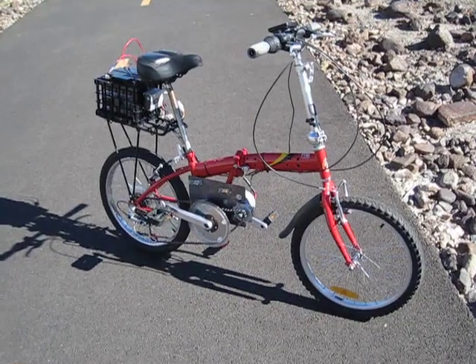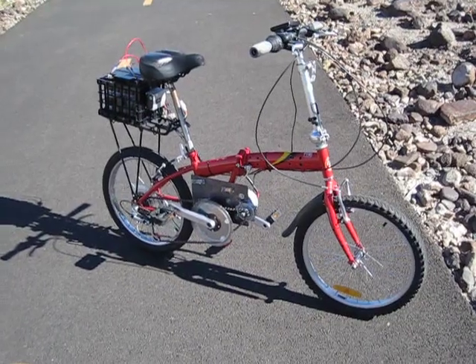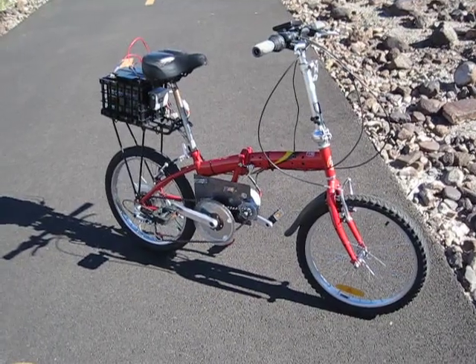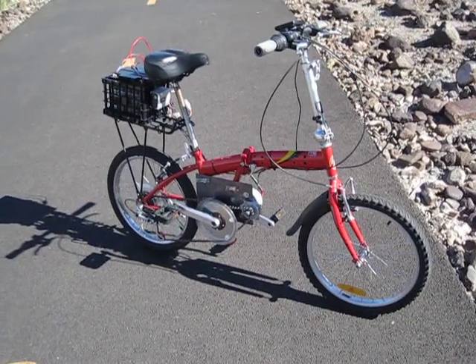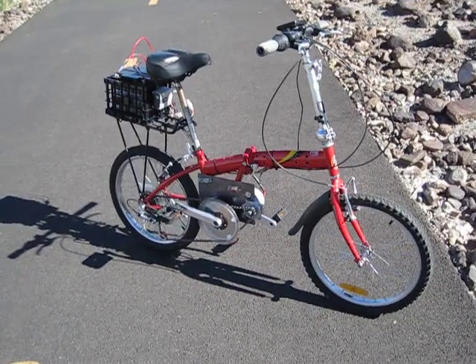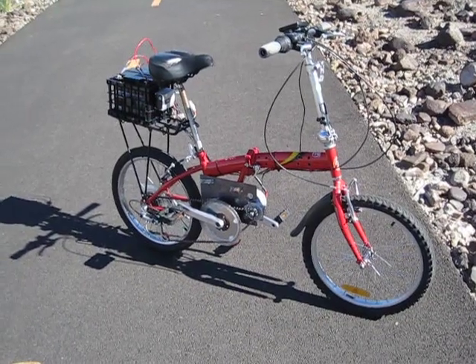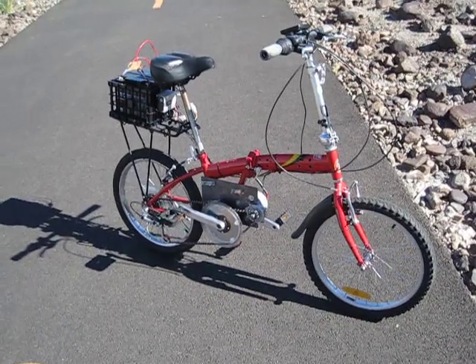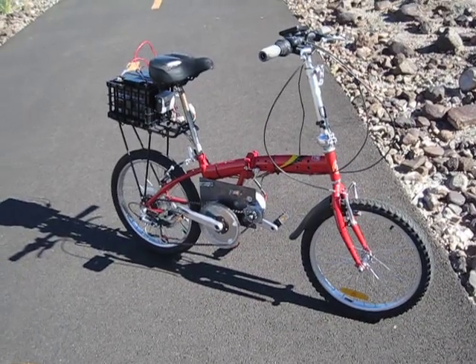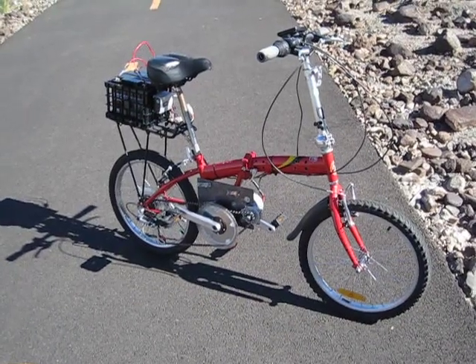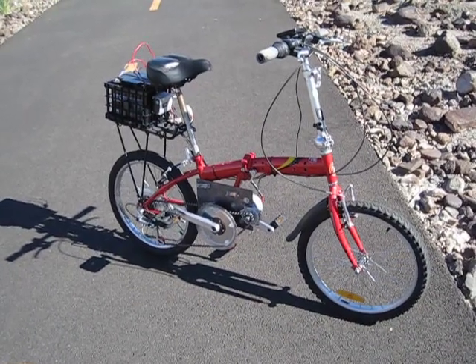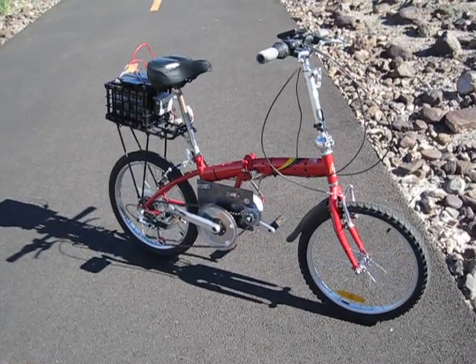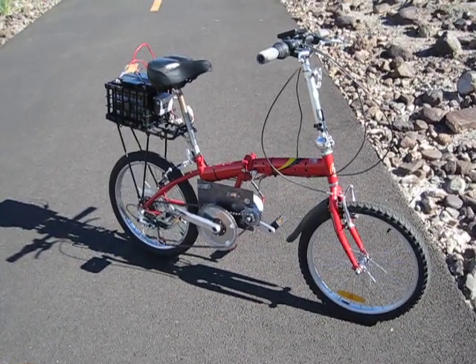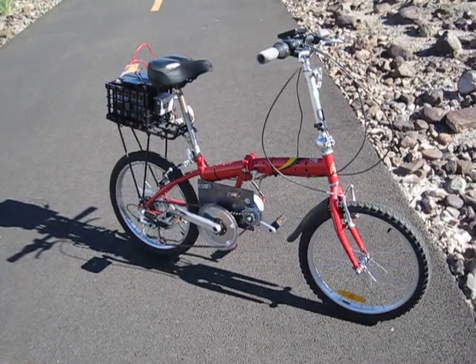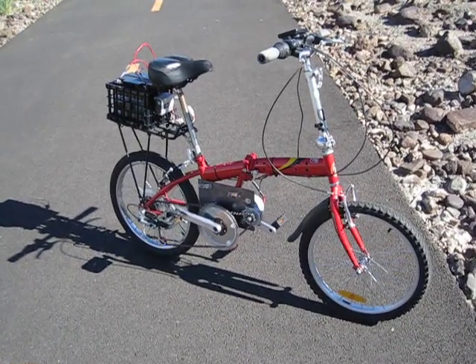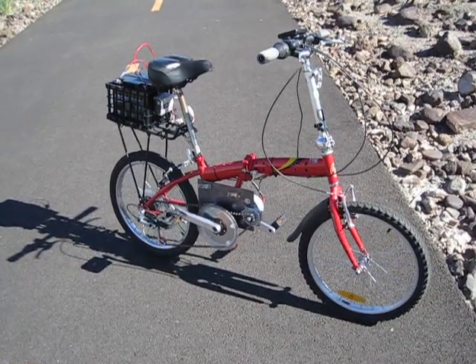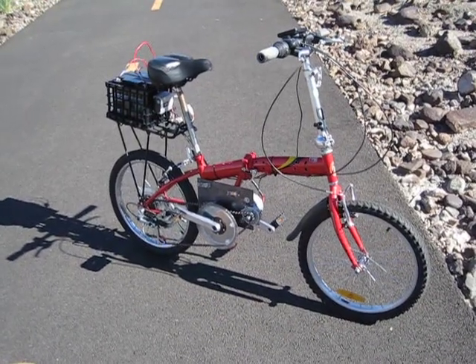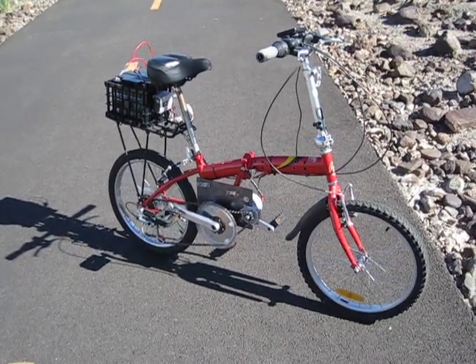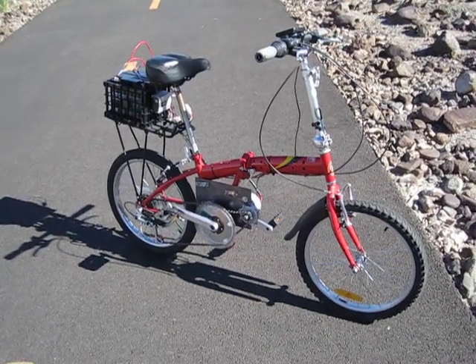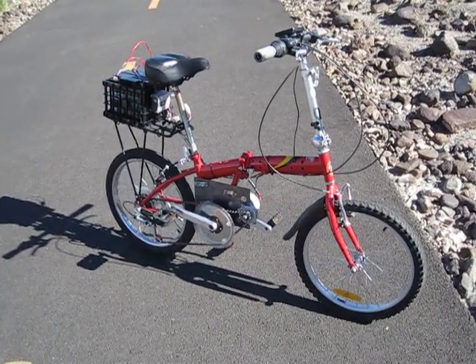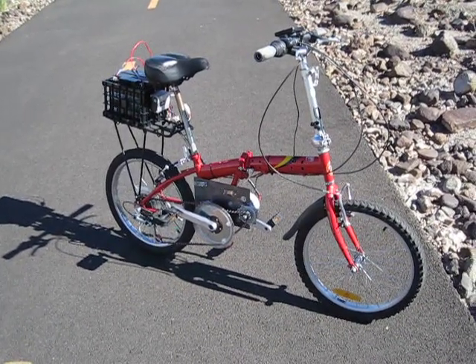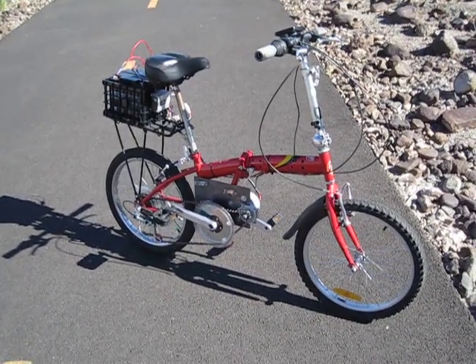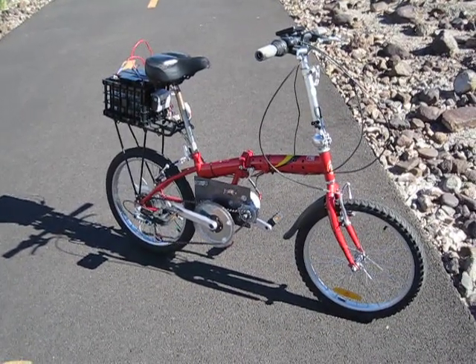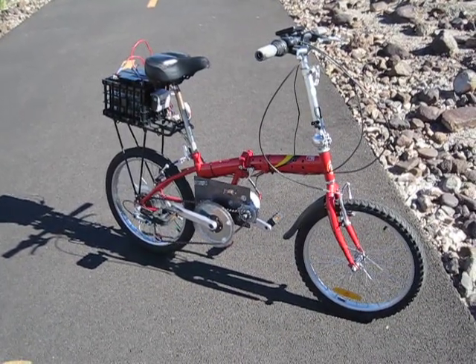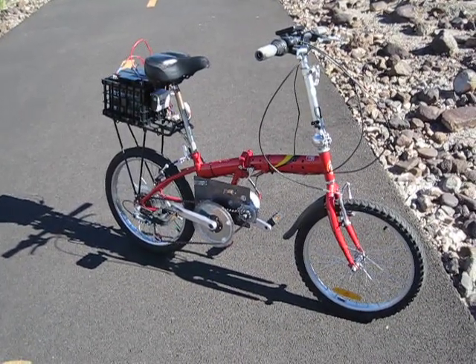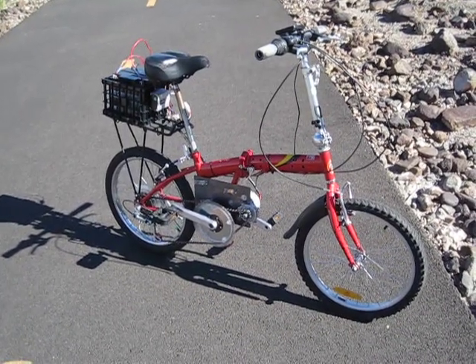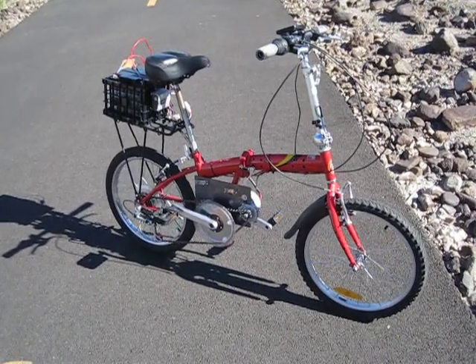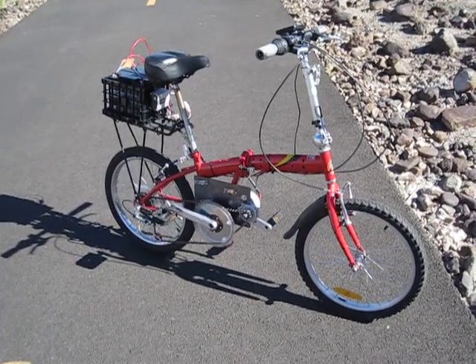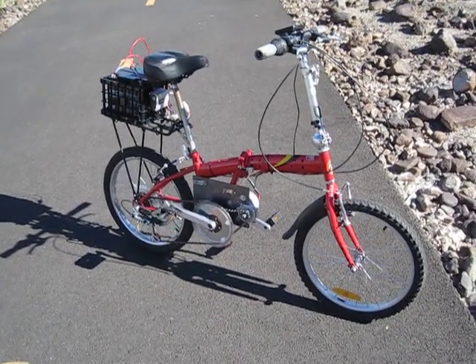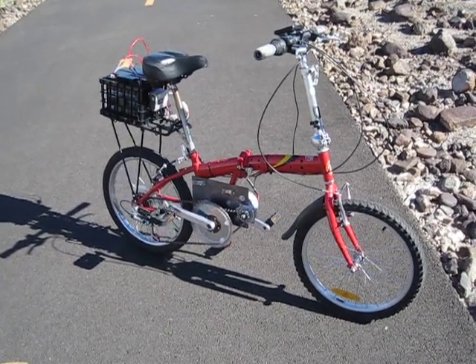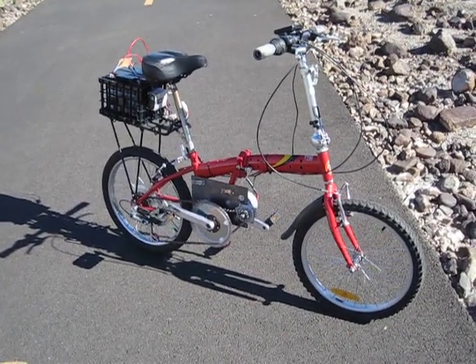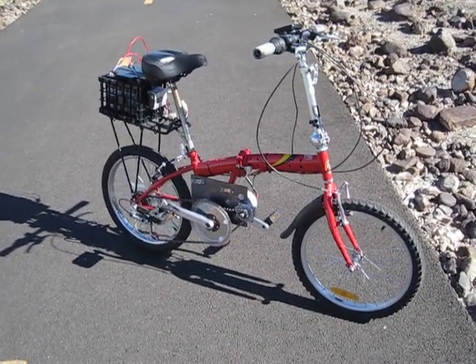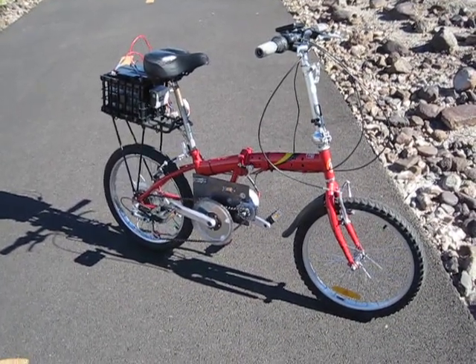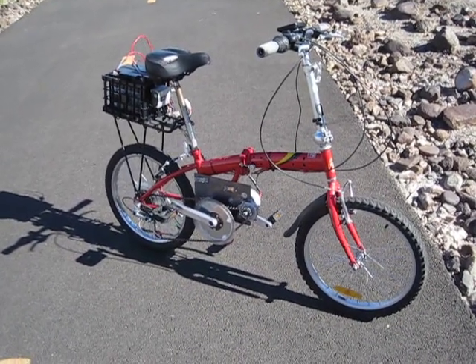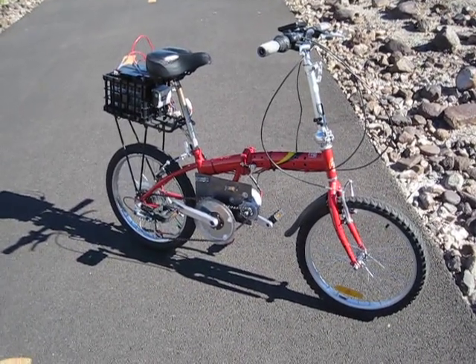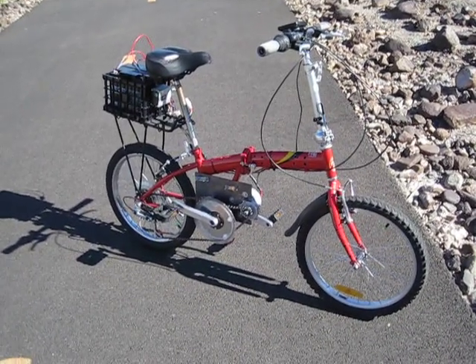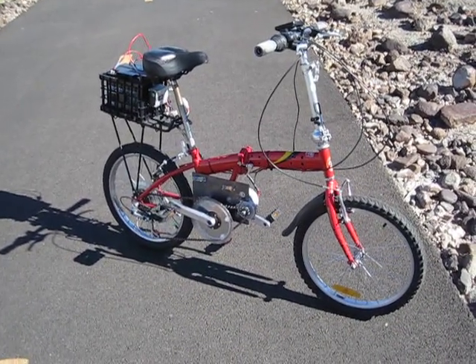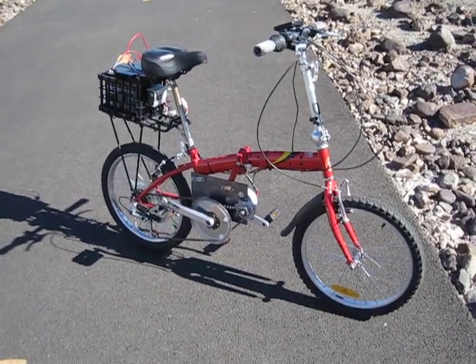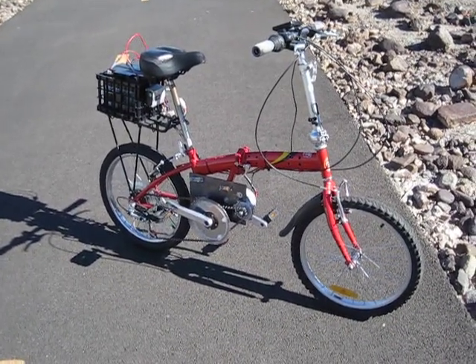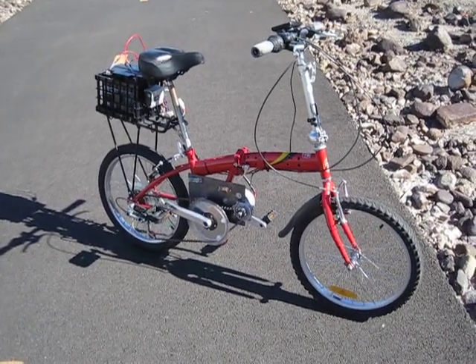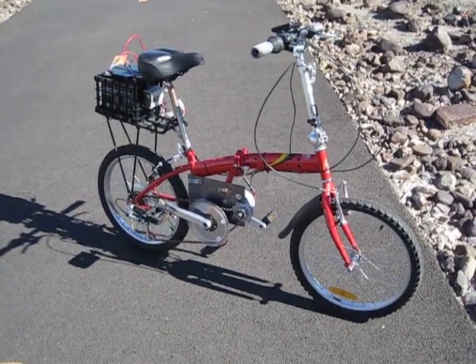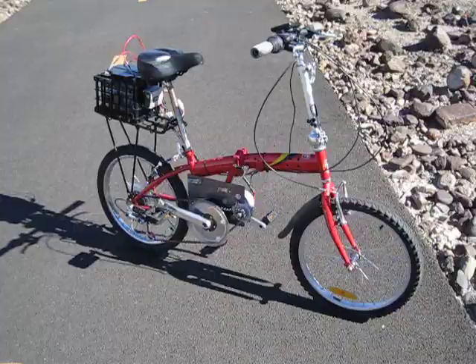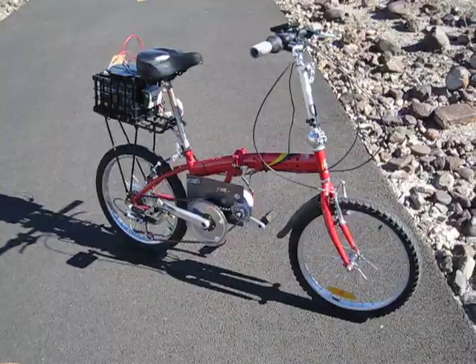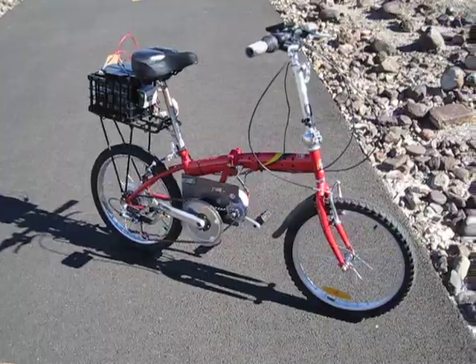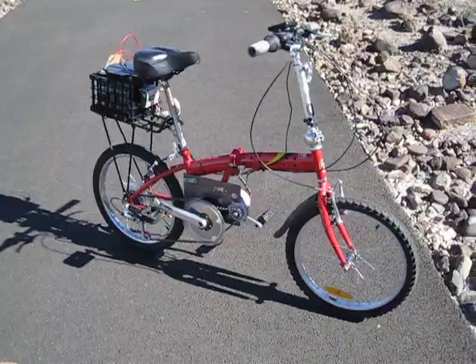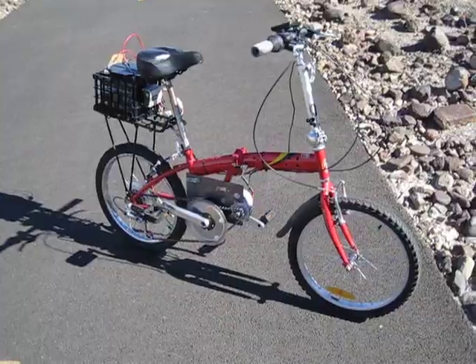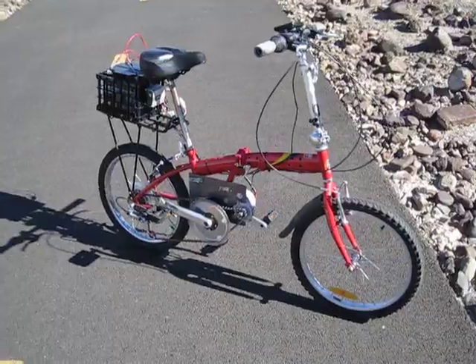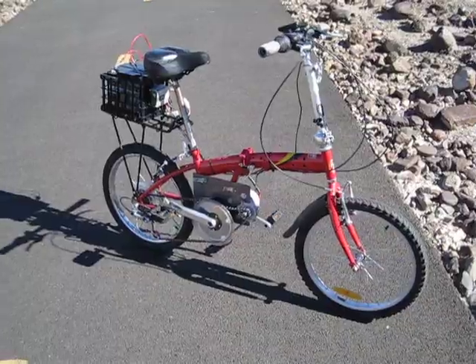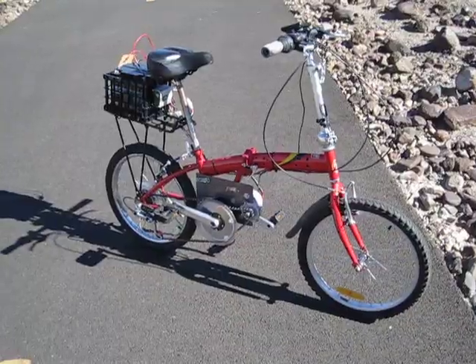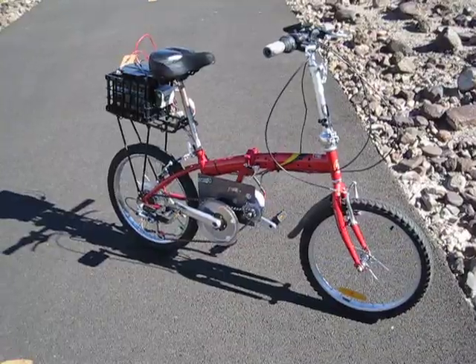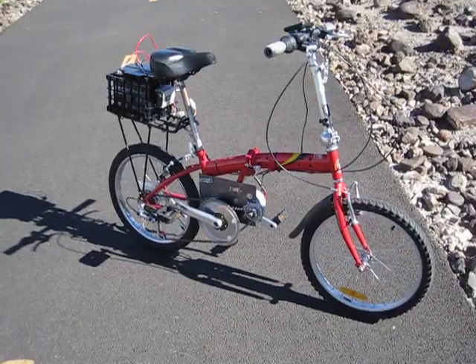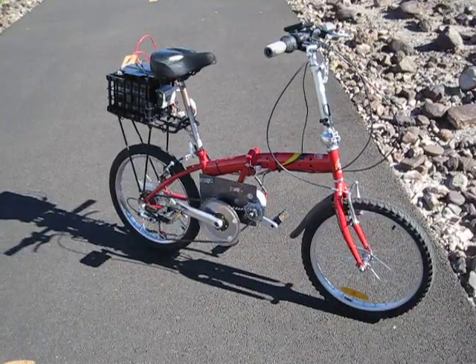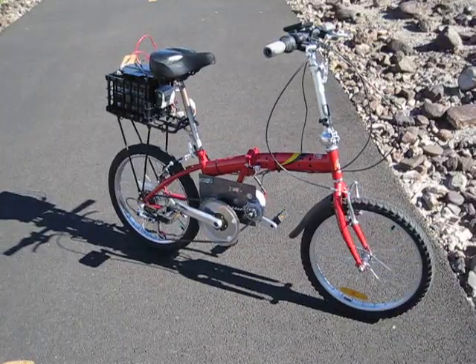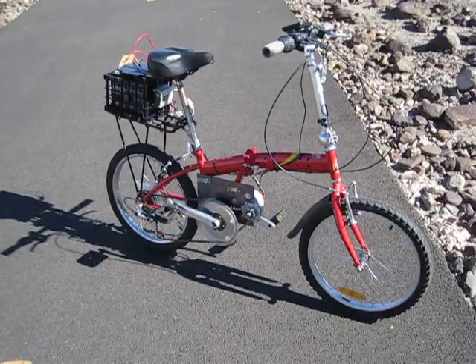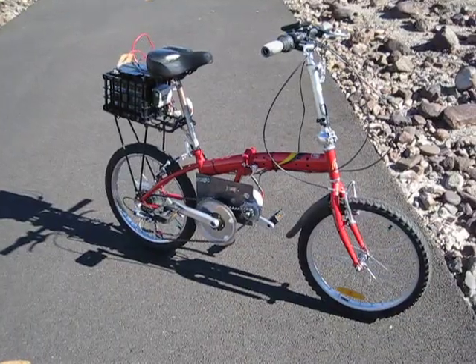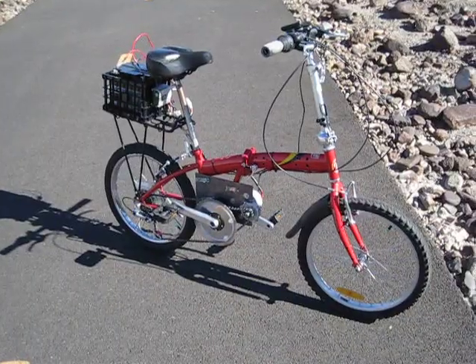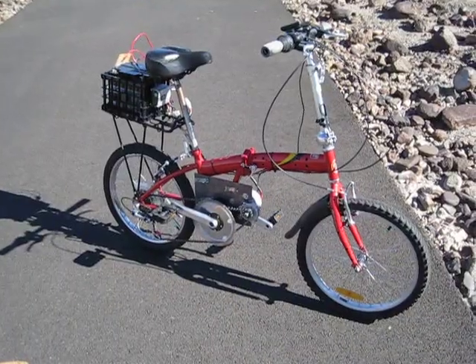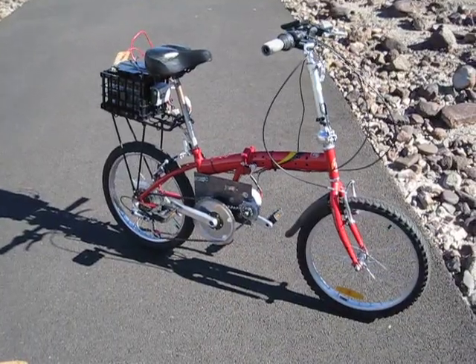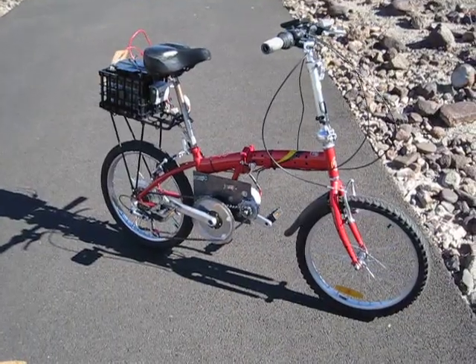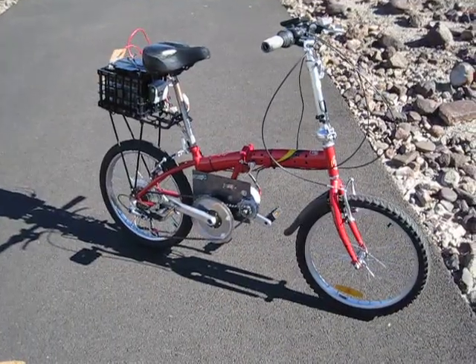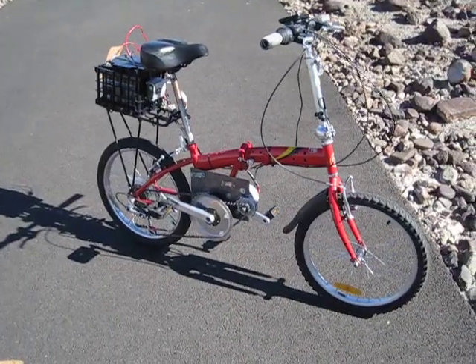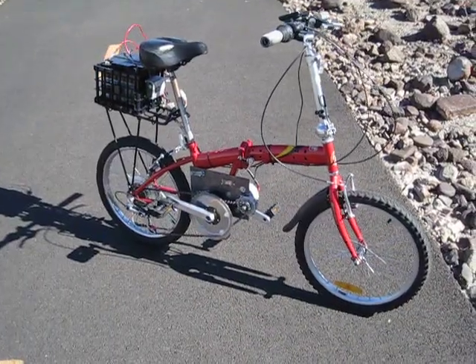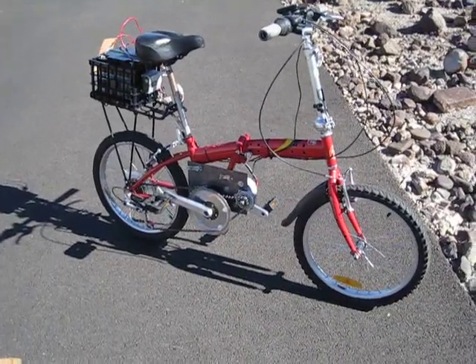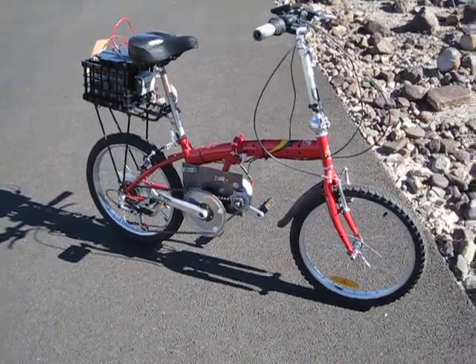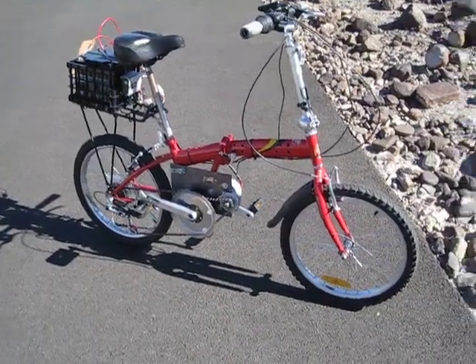How this works is I have a motor that's connected to the cranks so that I can use my bike's original gearing. This bicycle has six speeds.